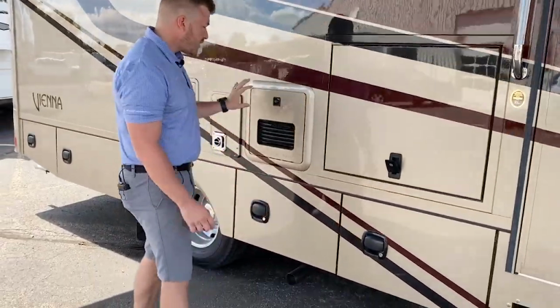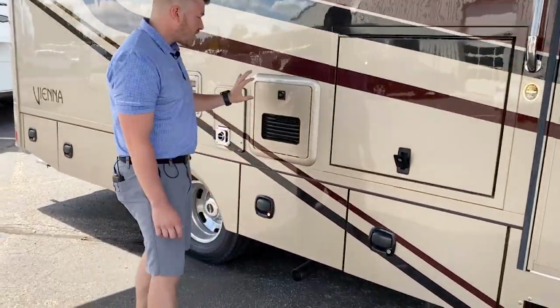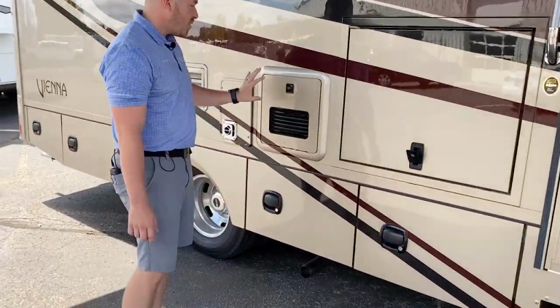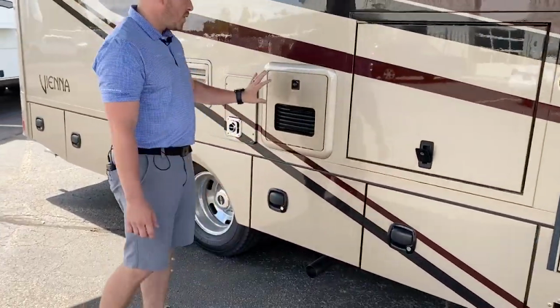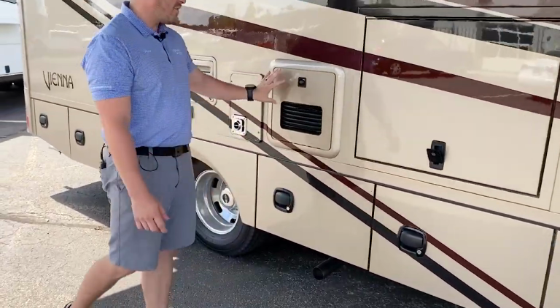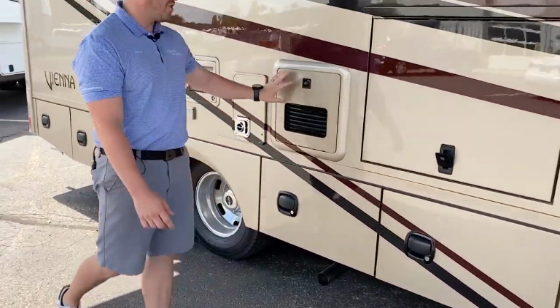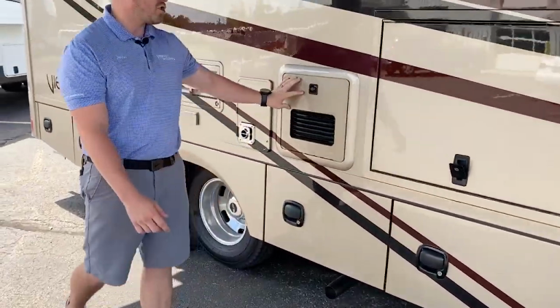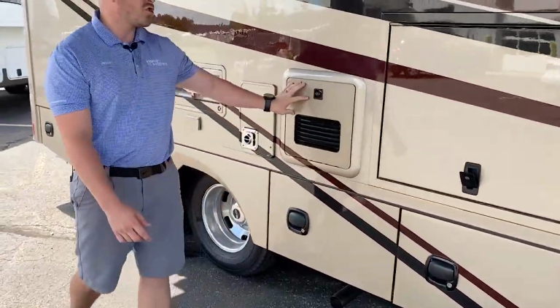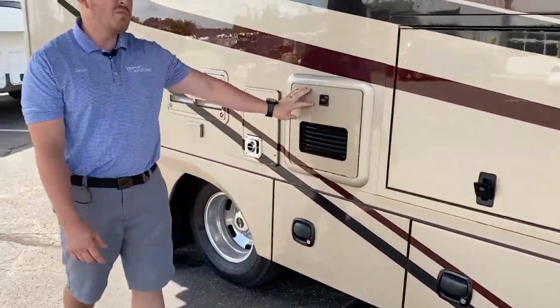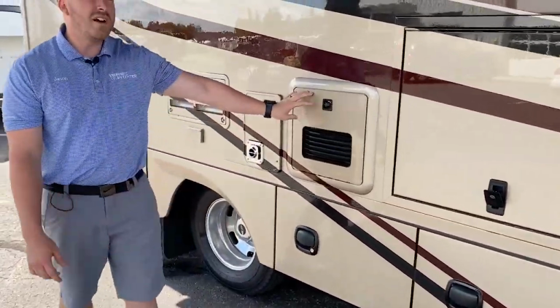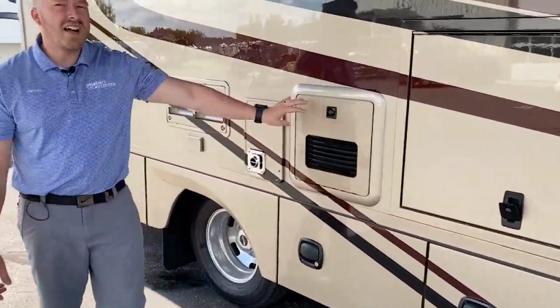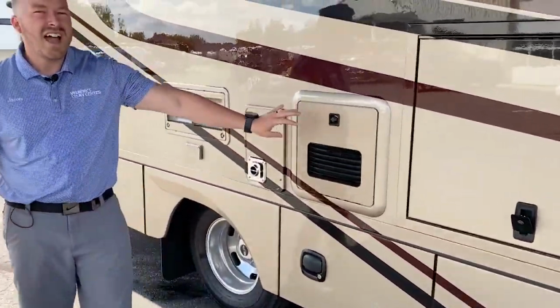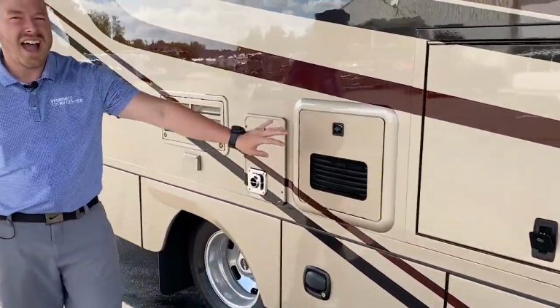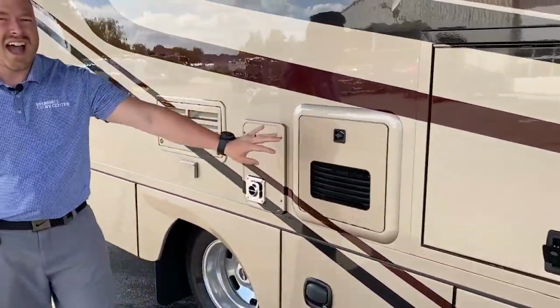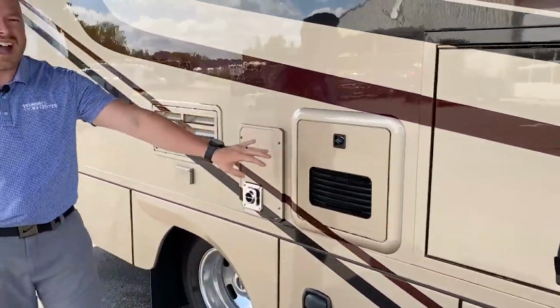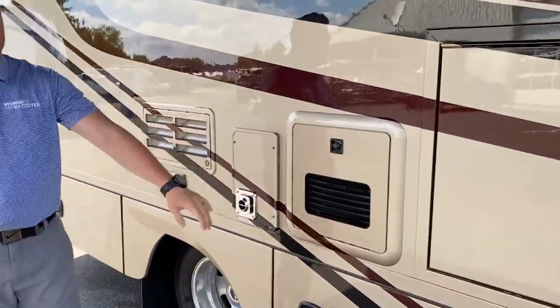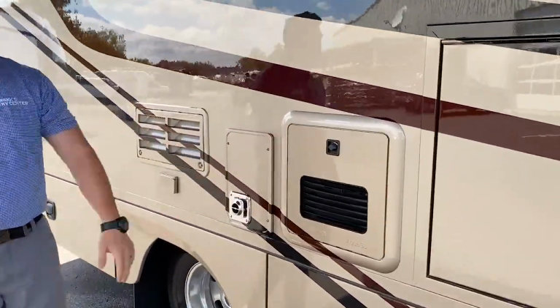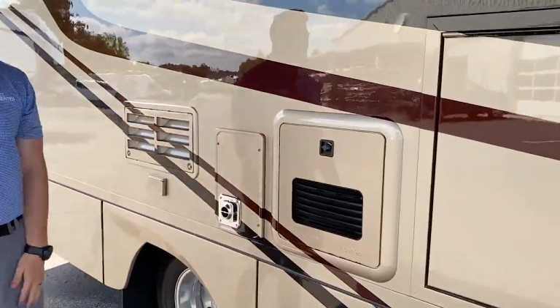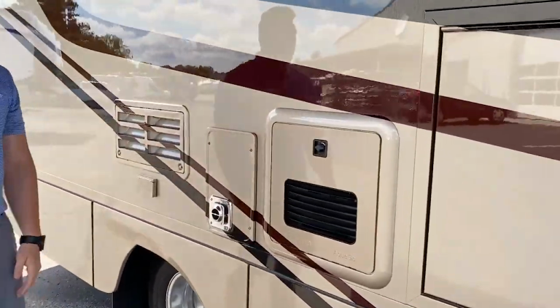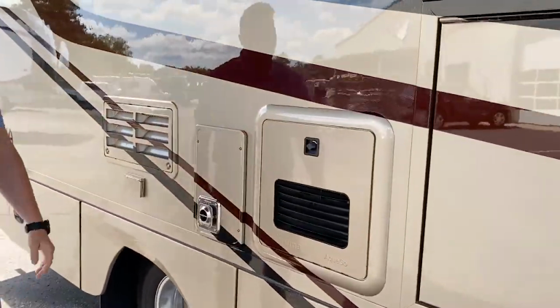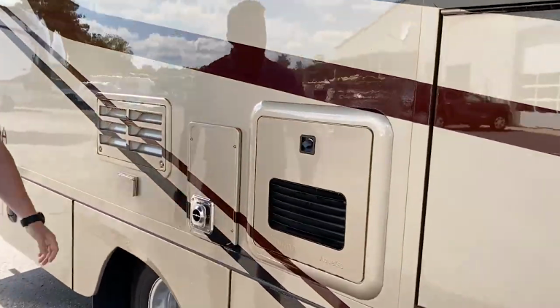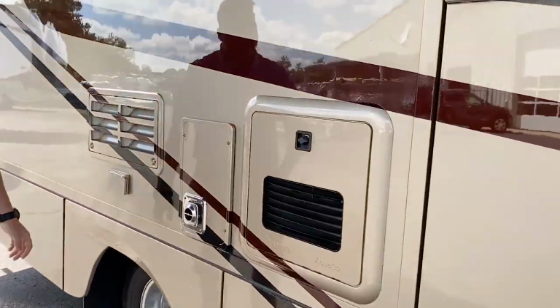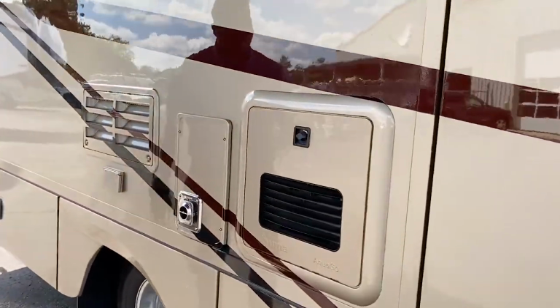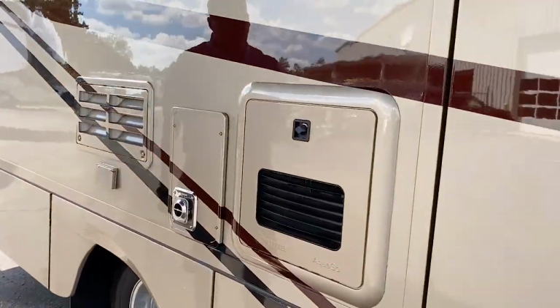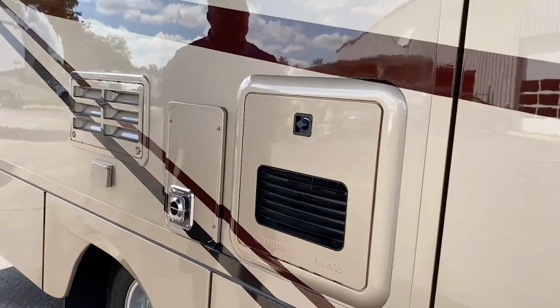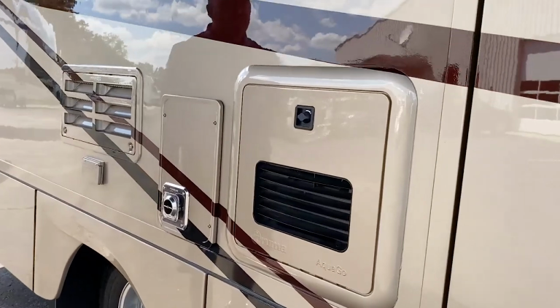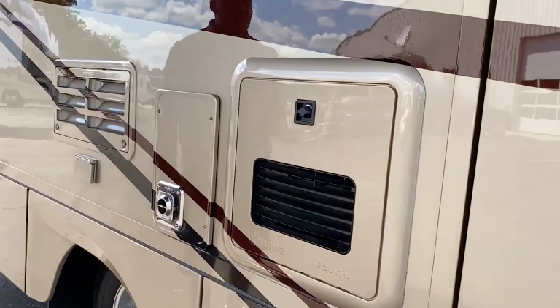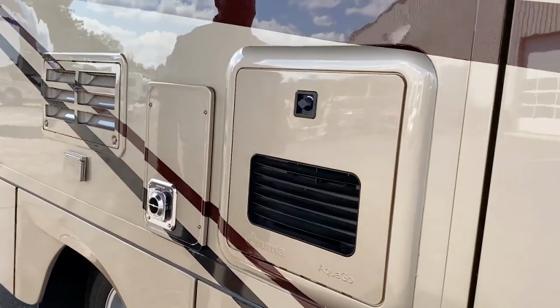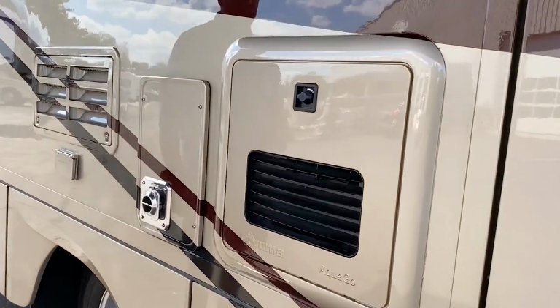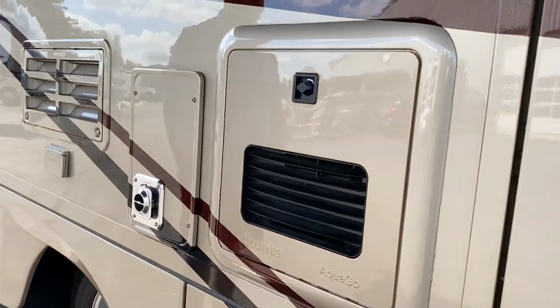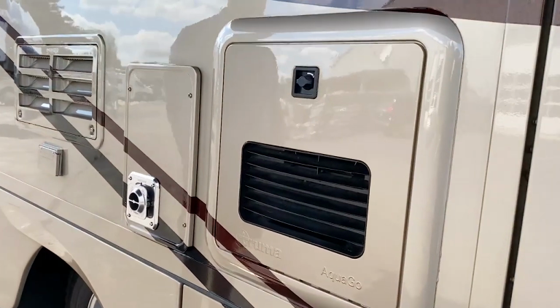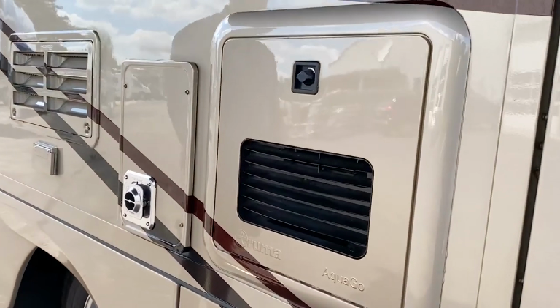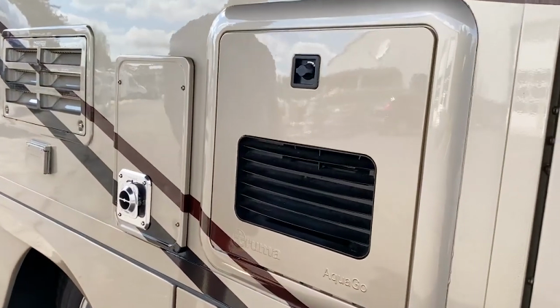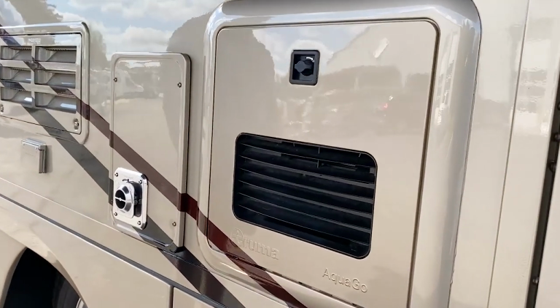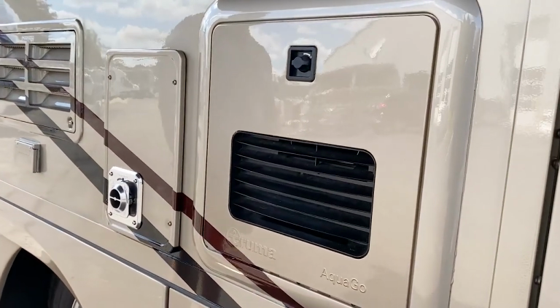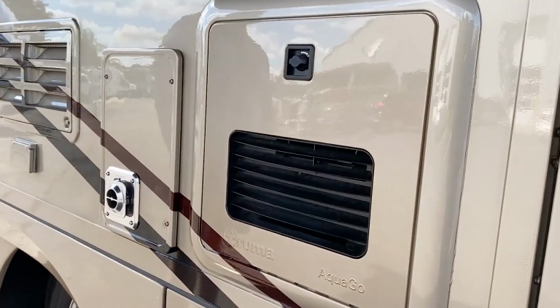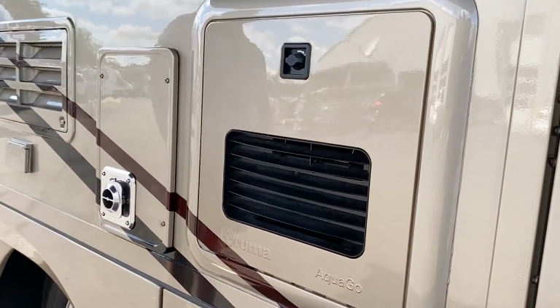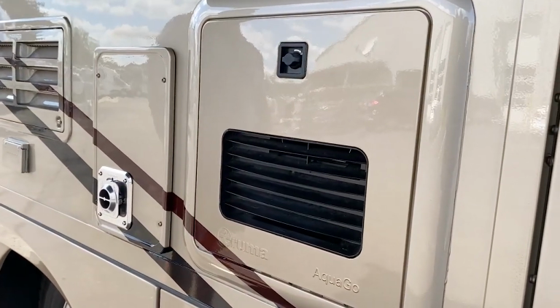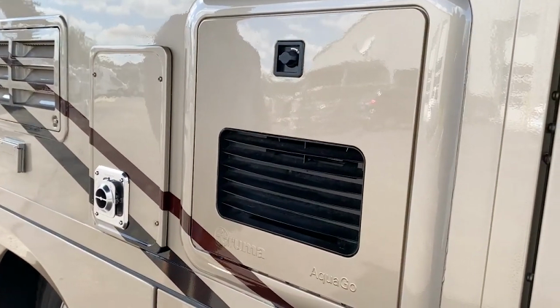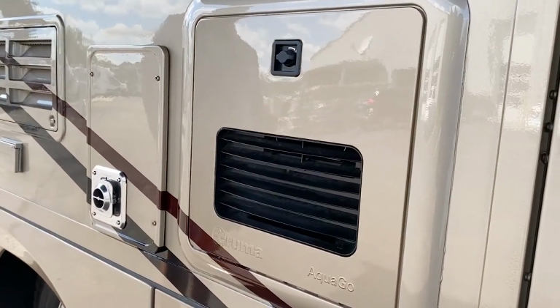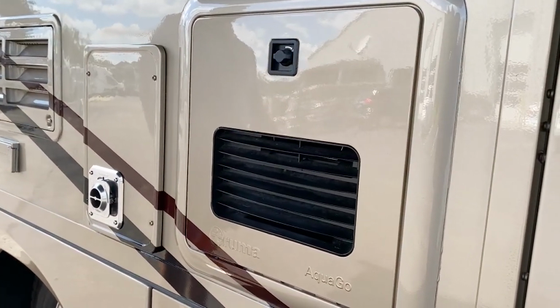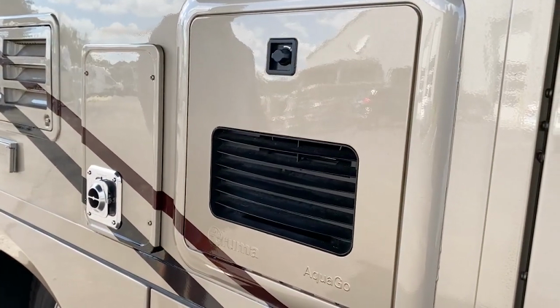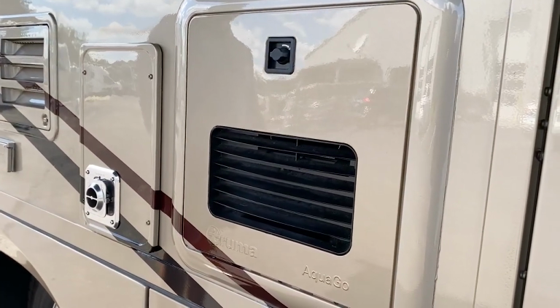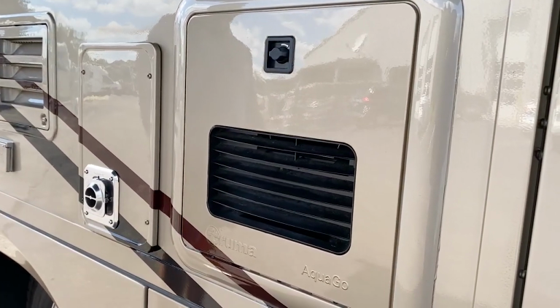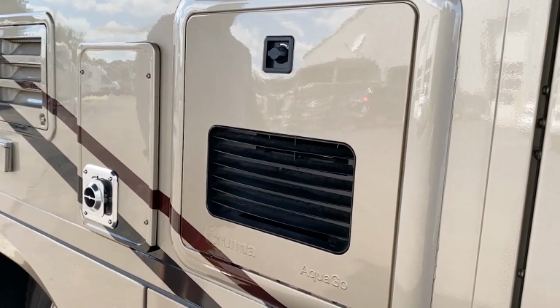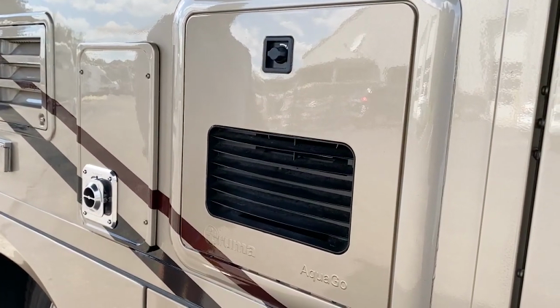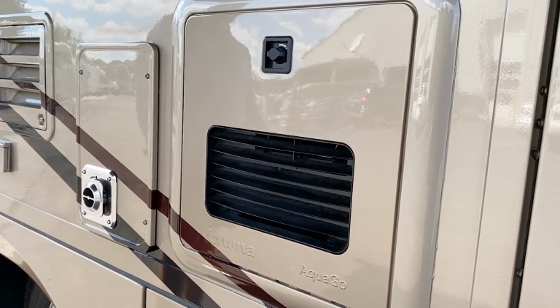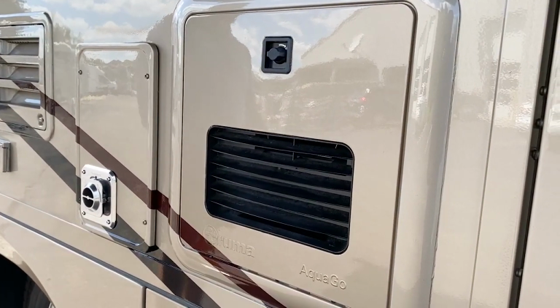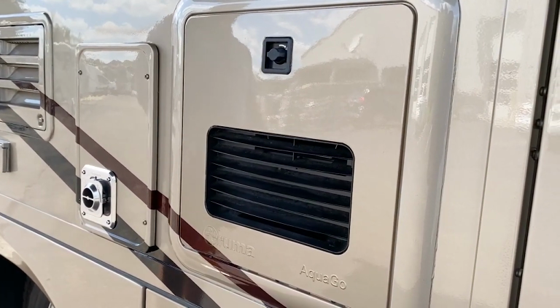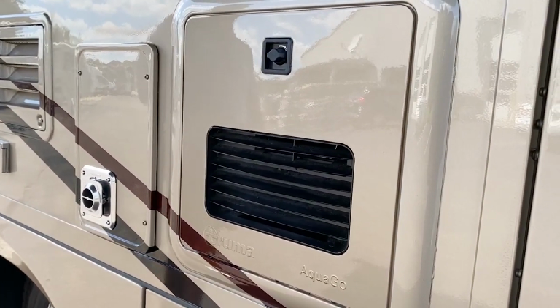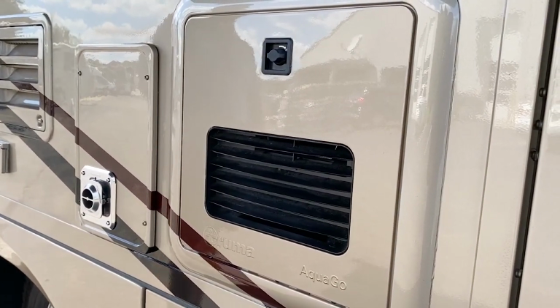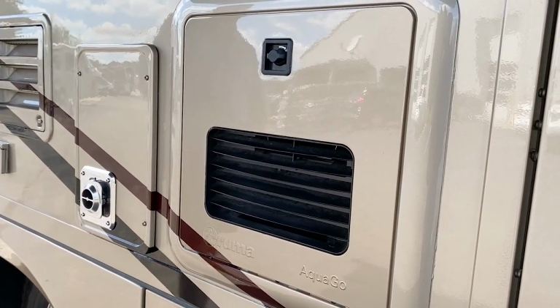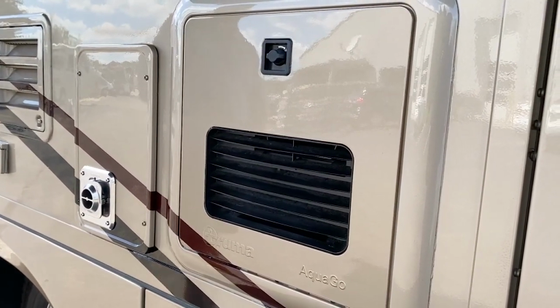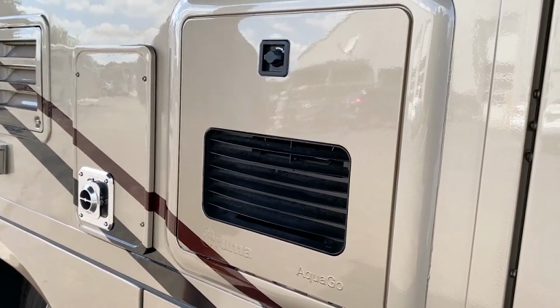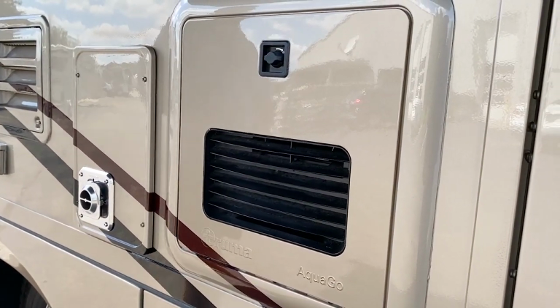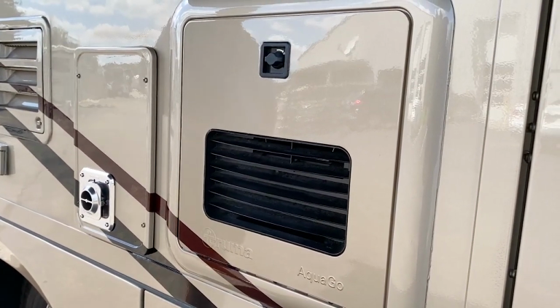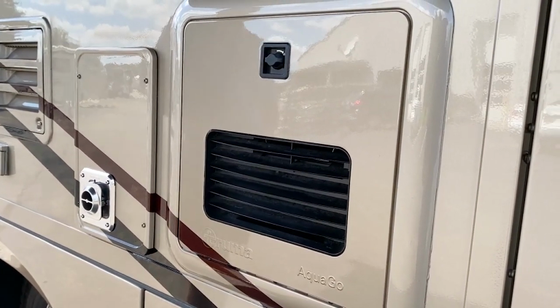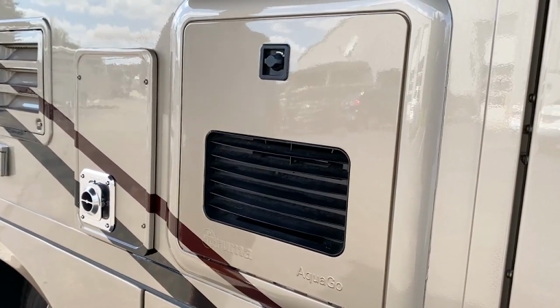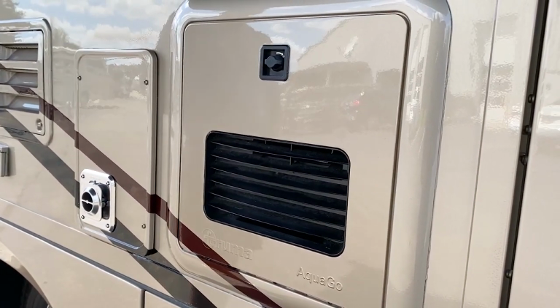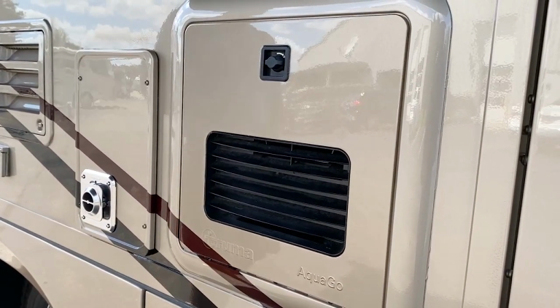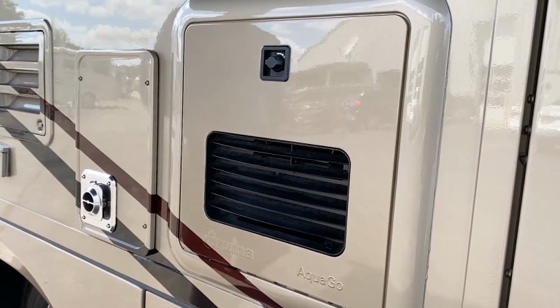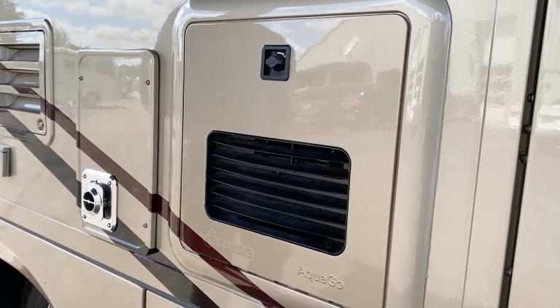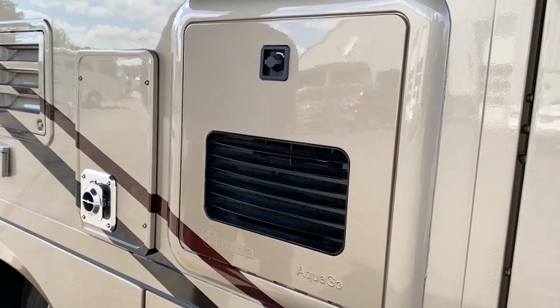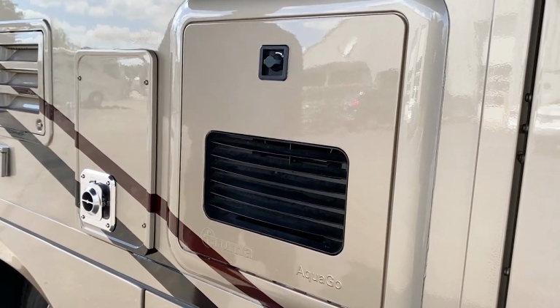We have the Truma AquaGo on-demand hot water heater — it's a tankless water heater, so no more messing around with propane.